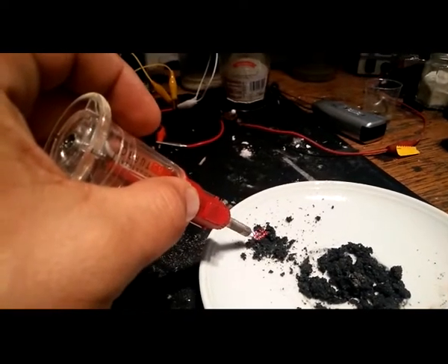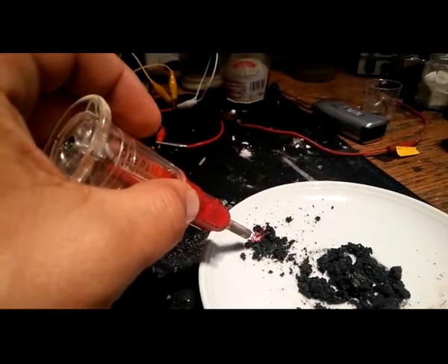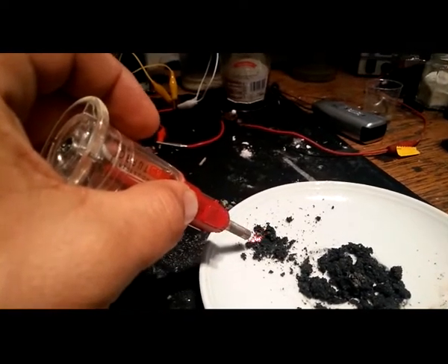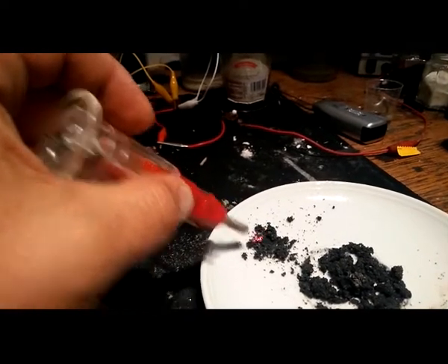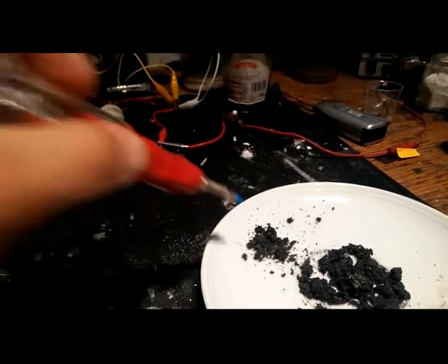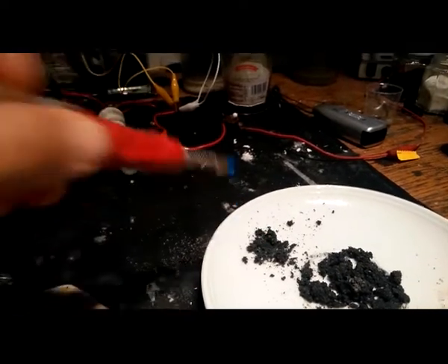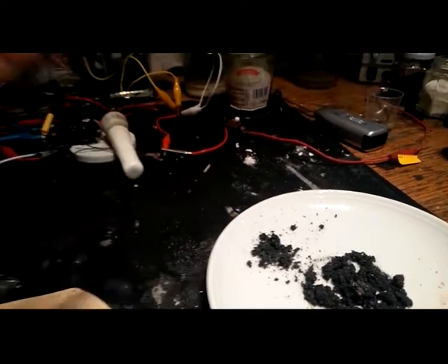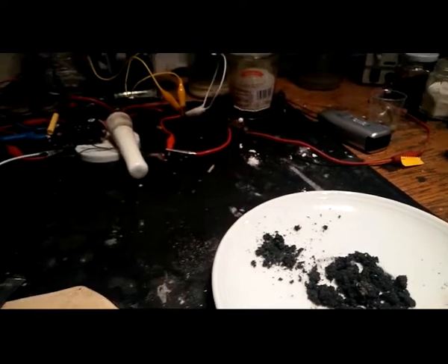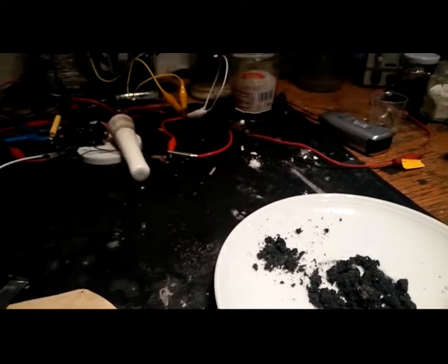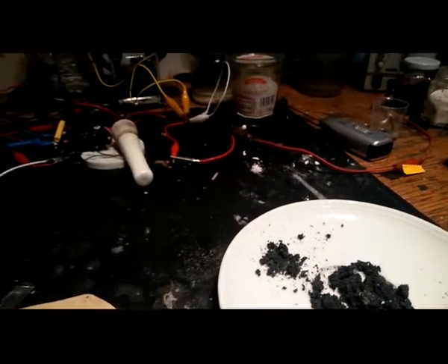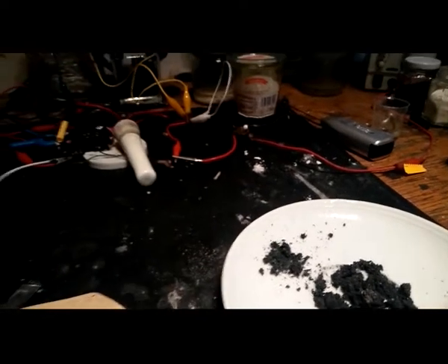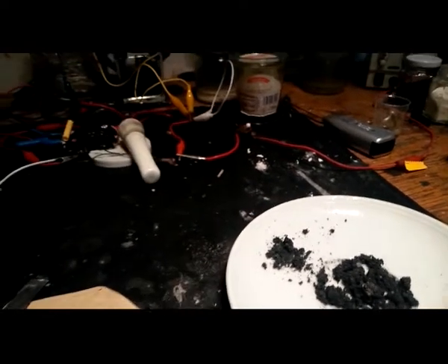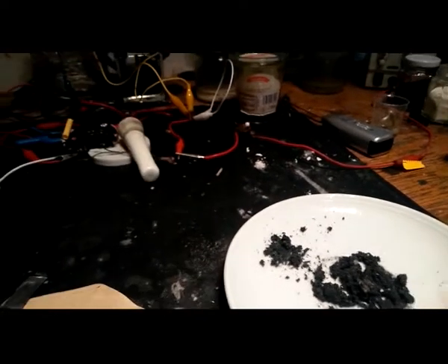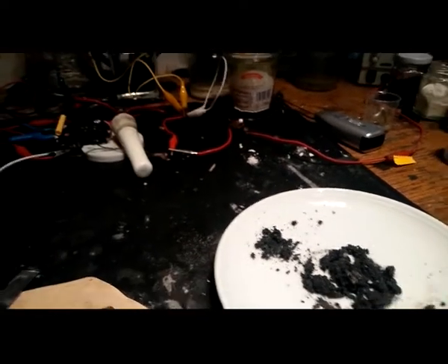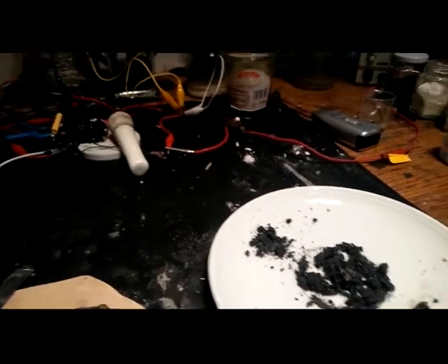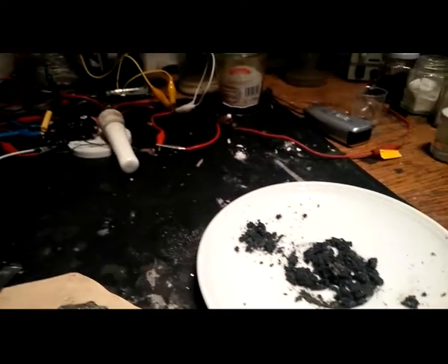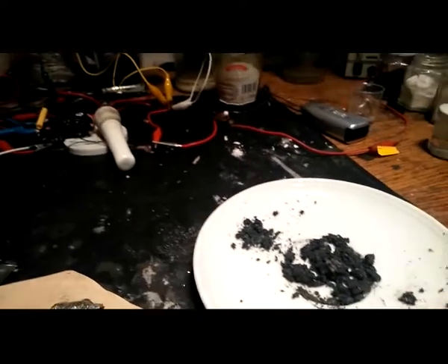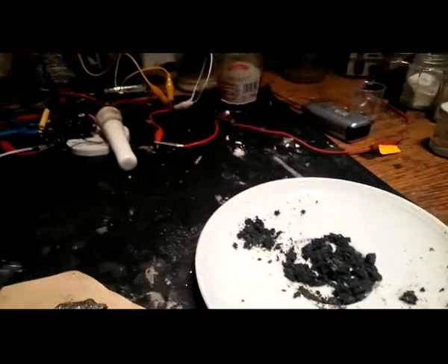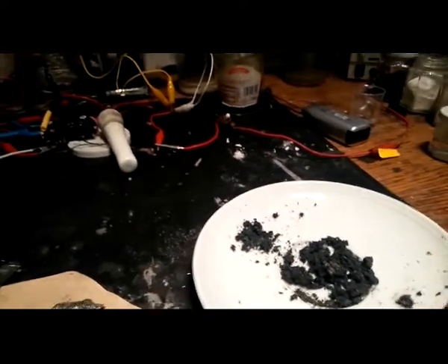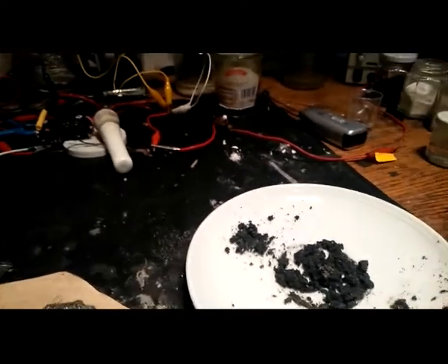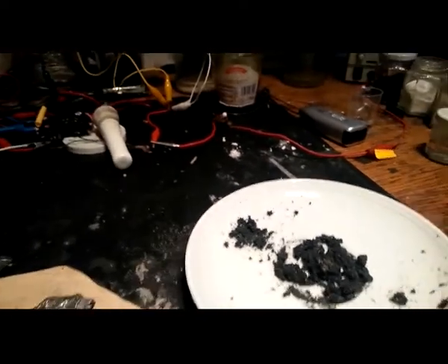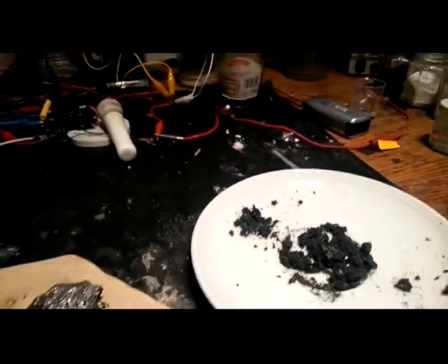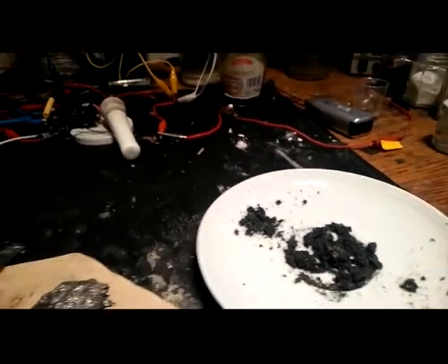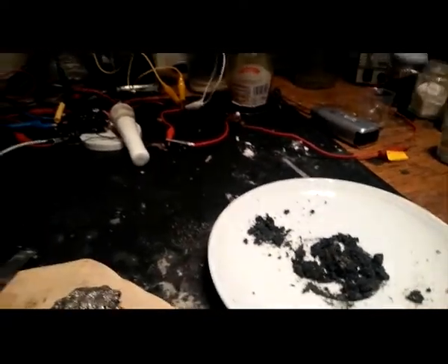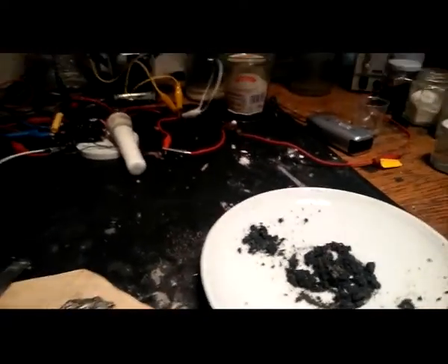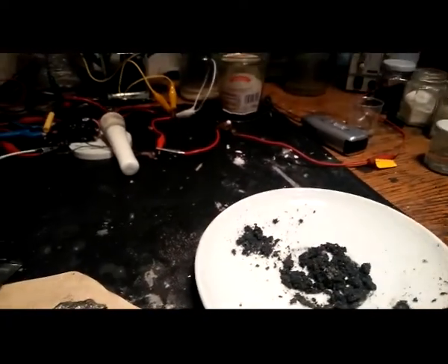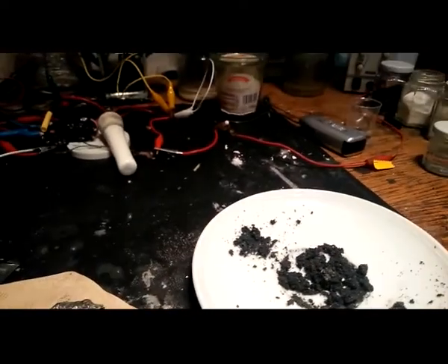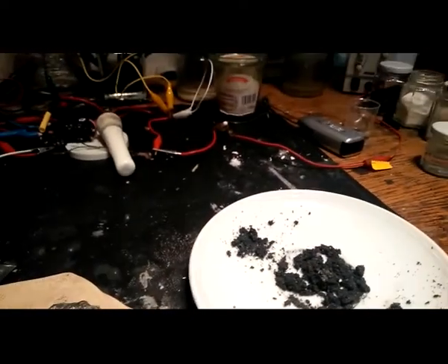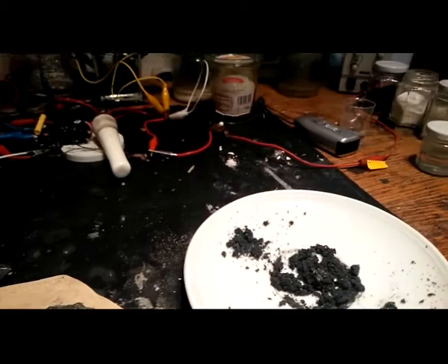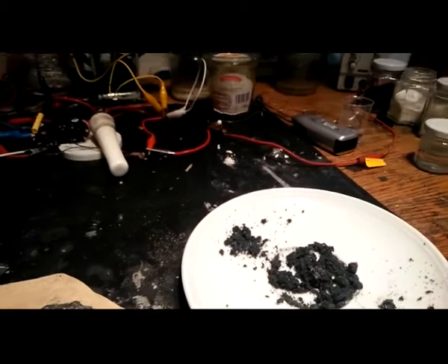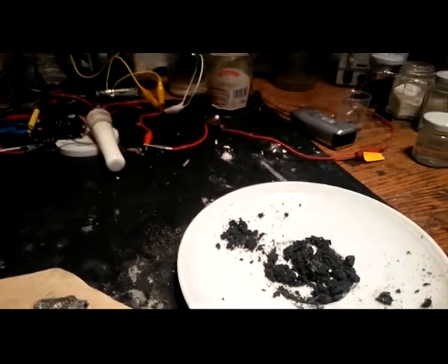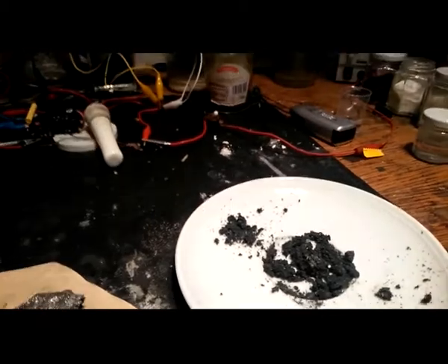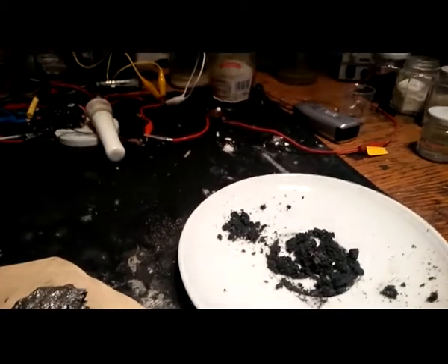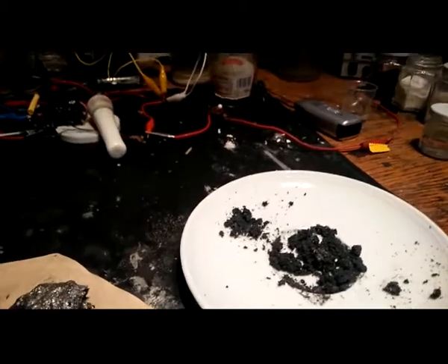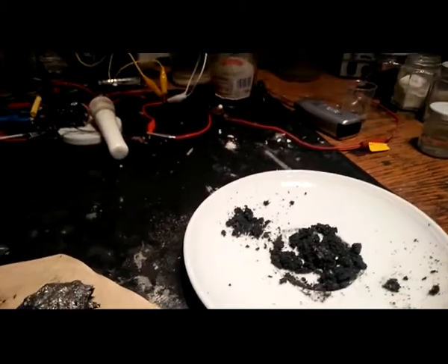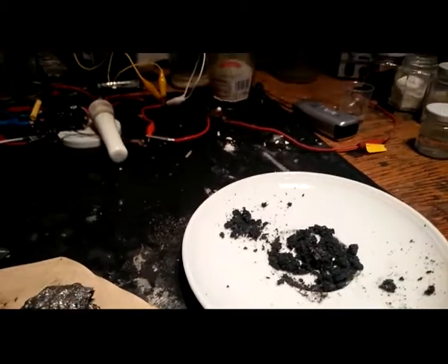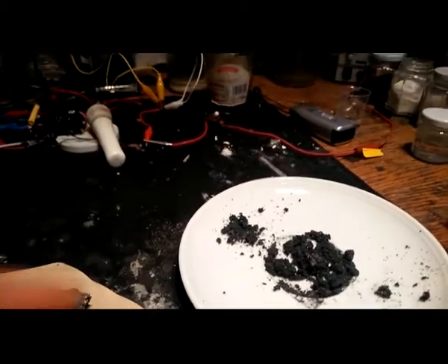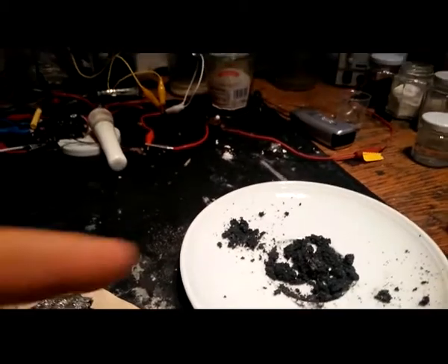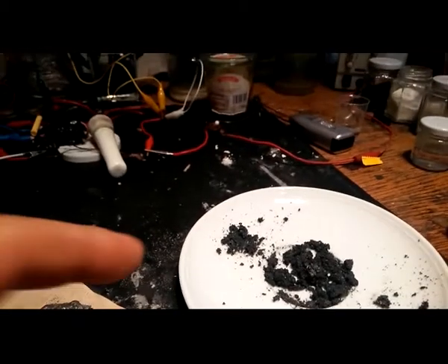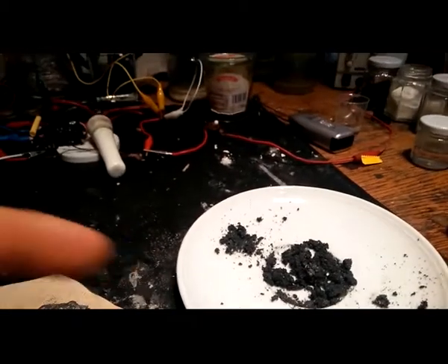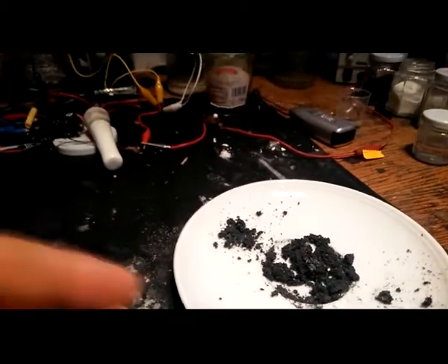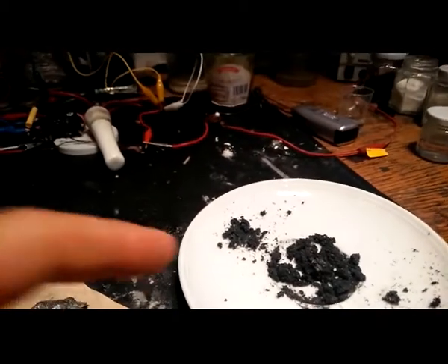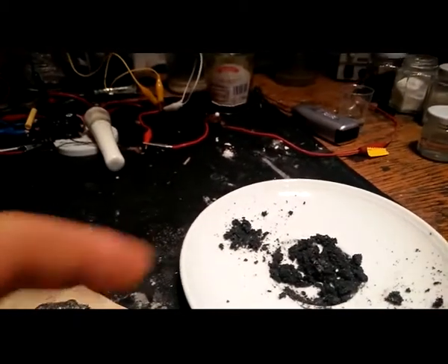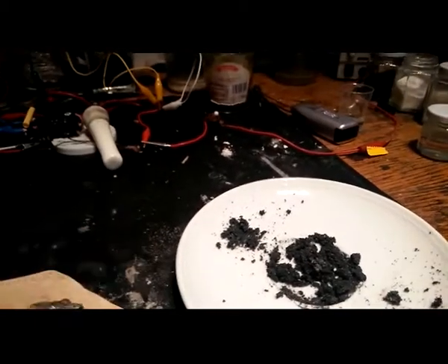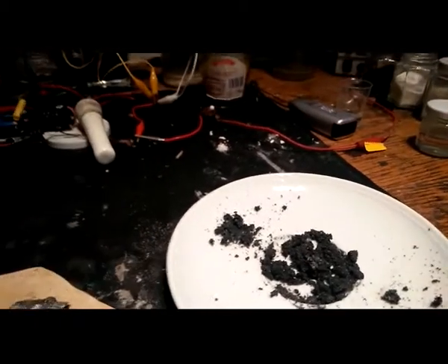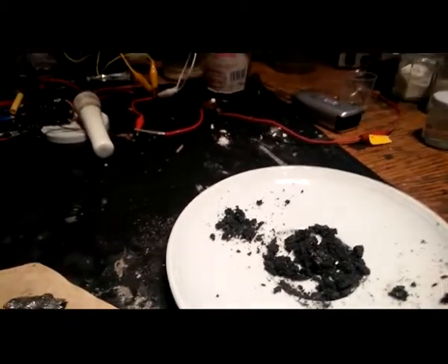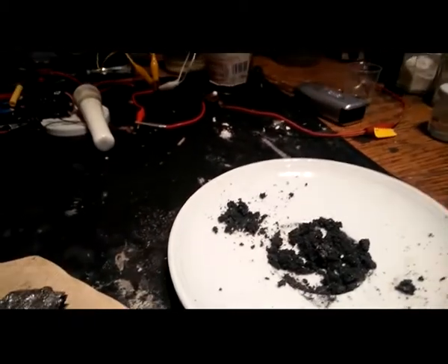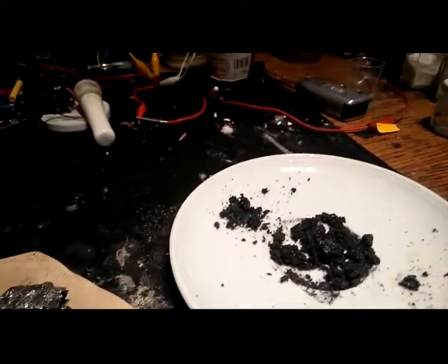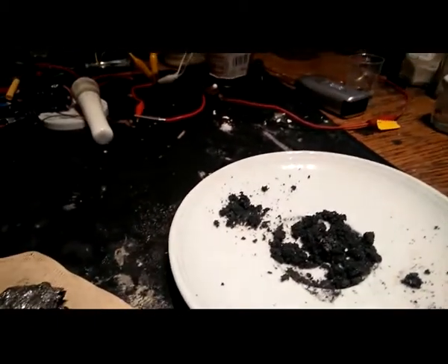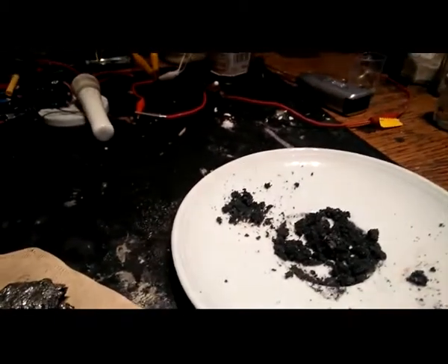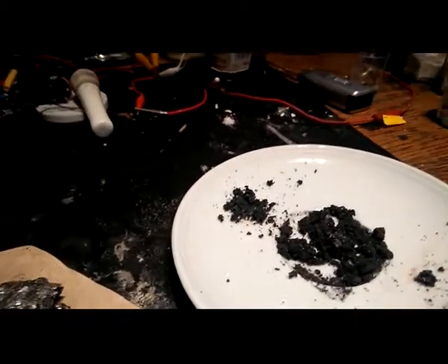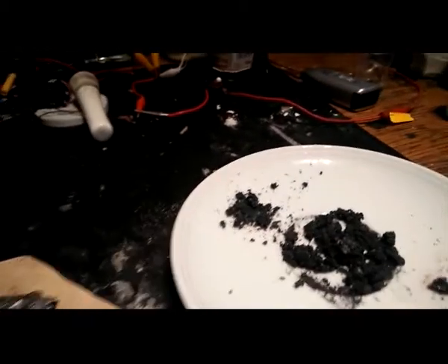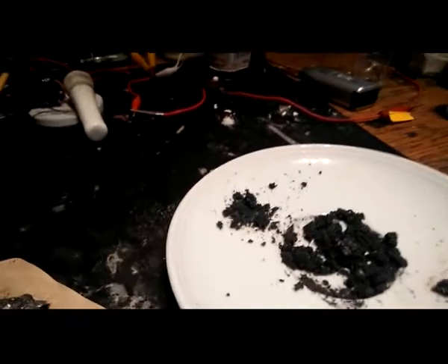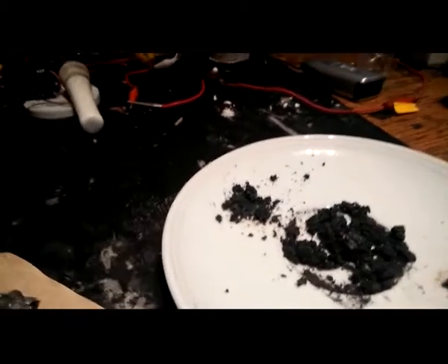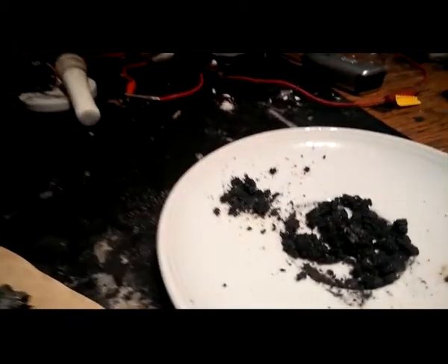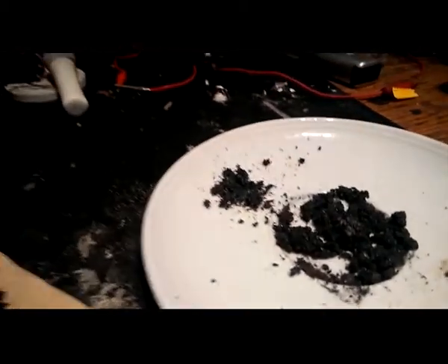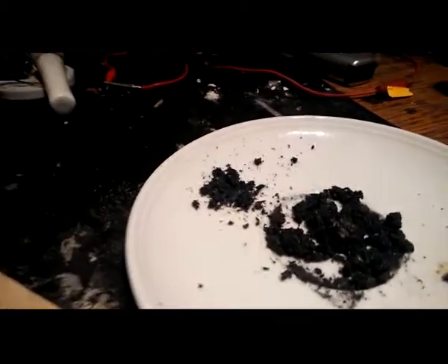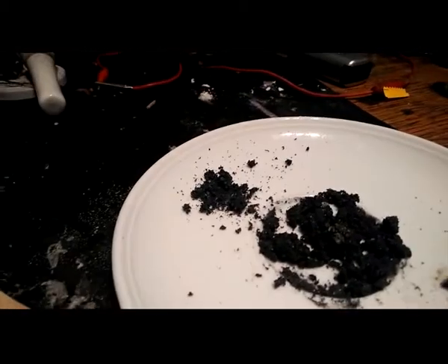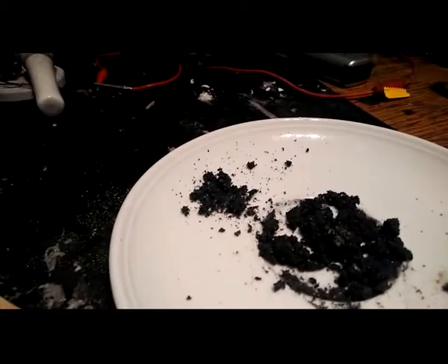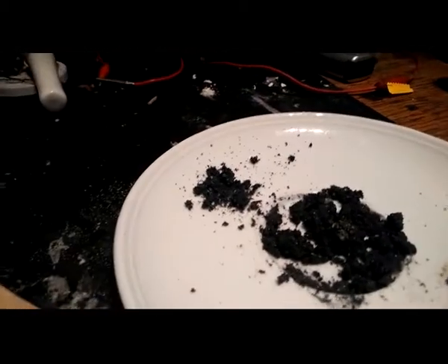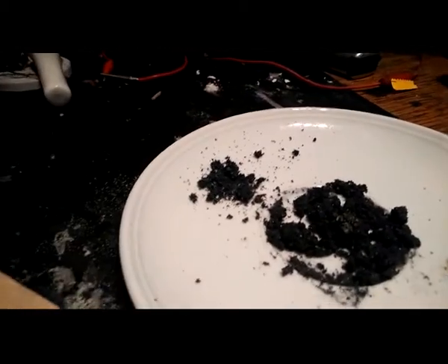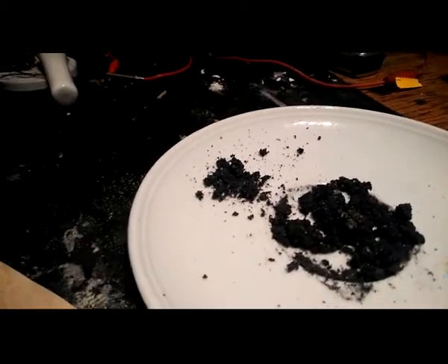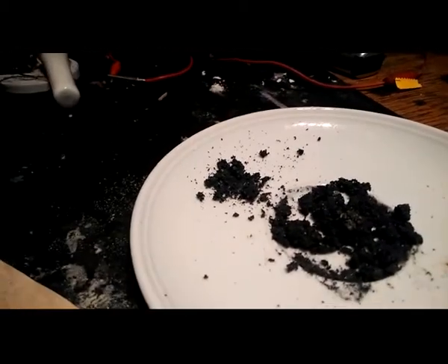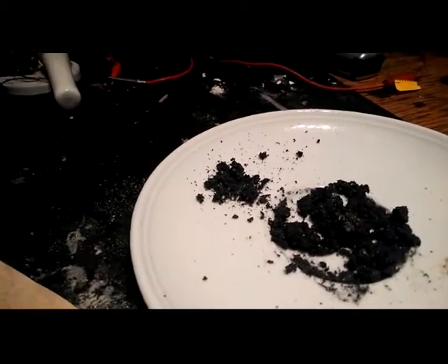So, next step, I try to make a cell out of this stuff.